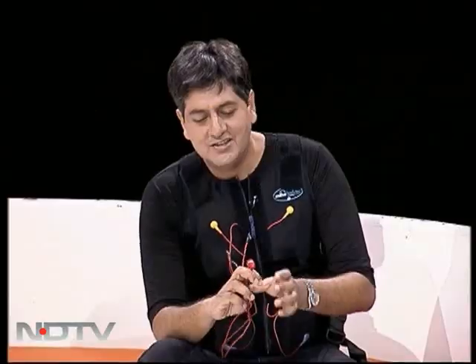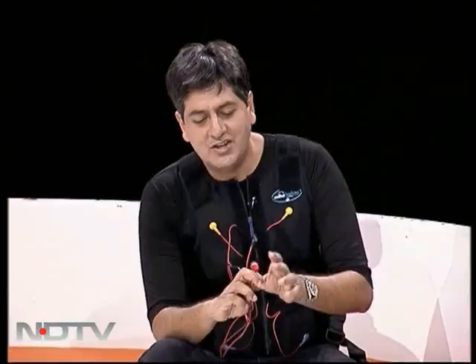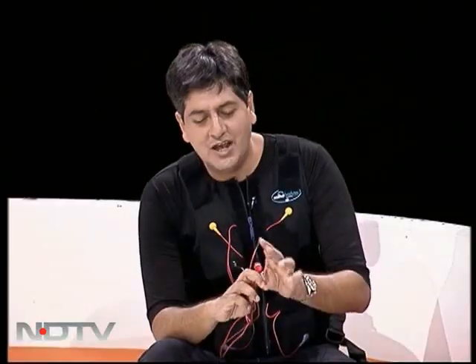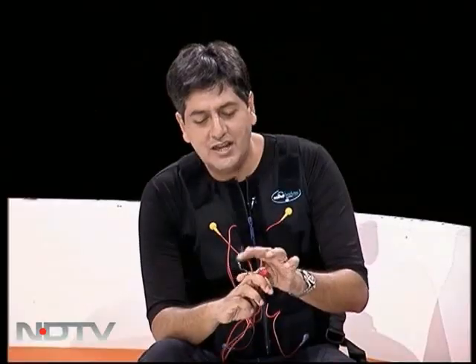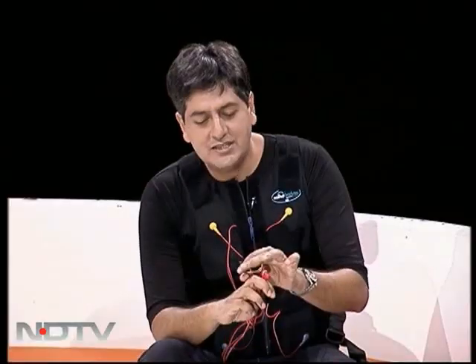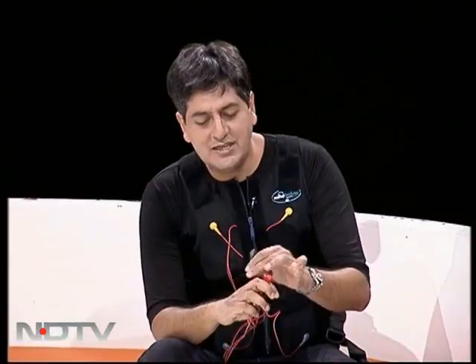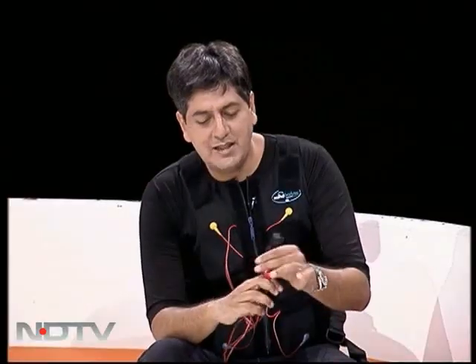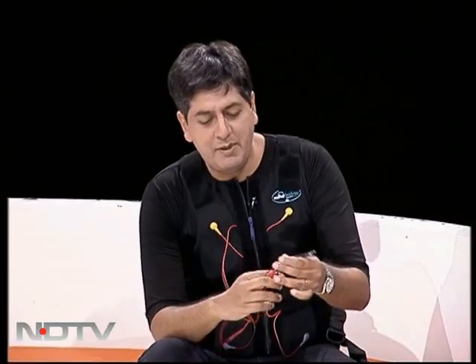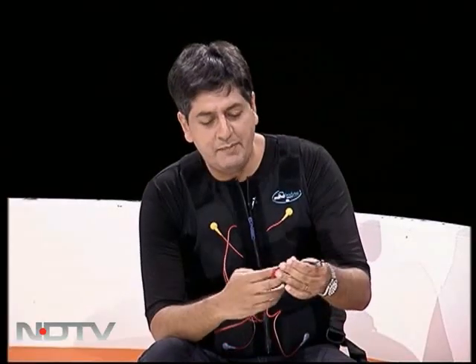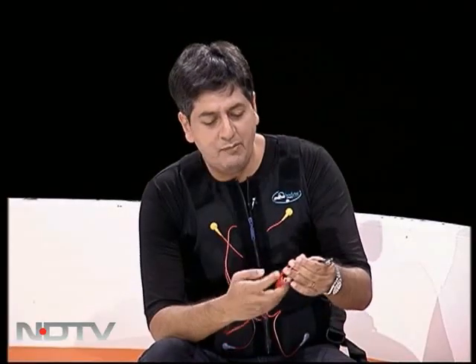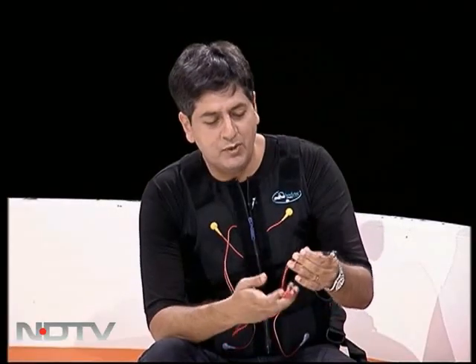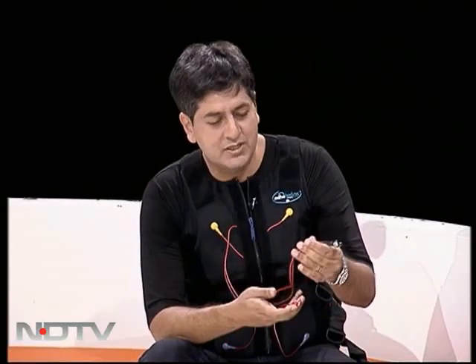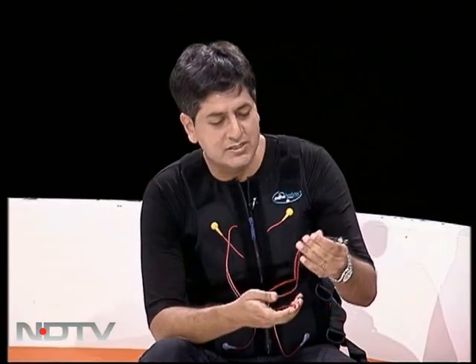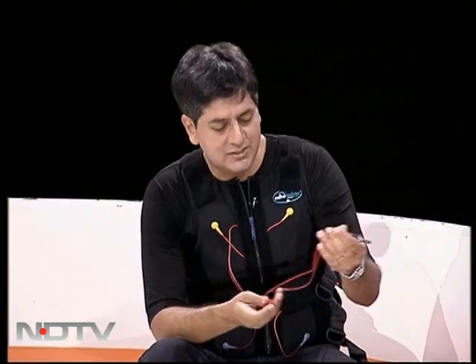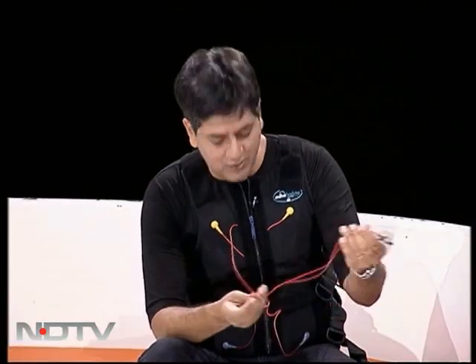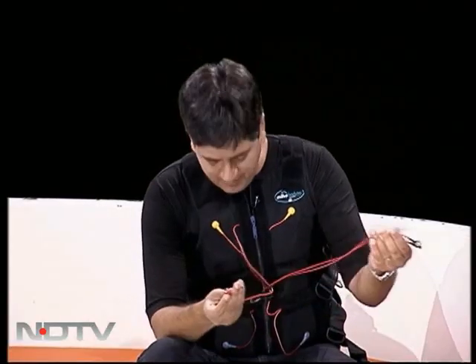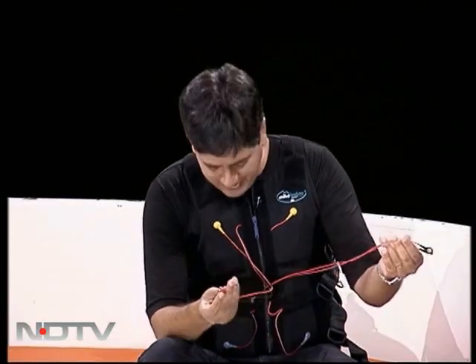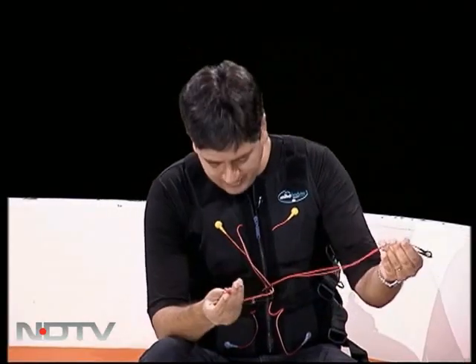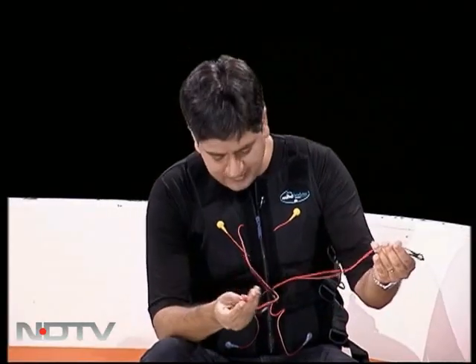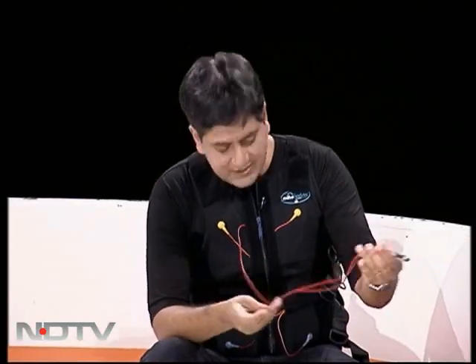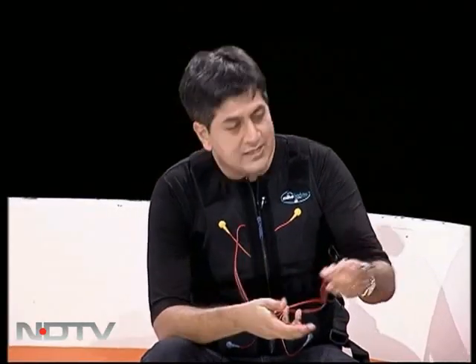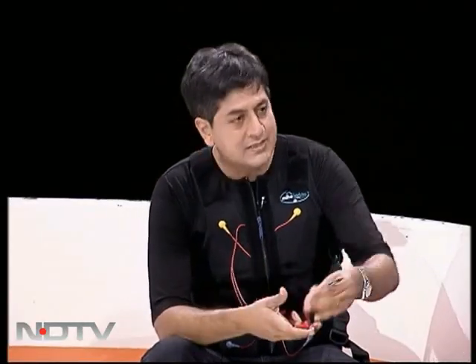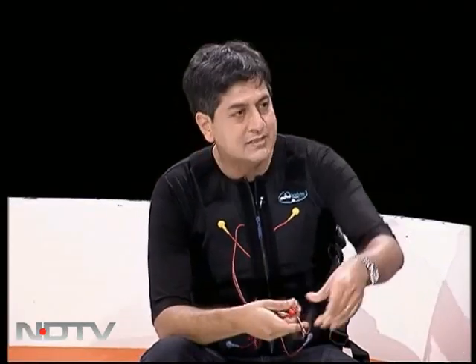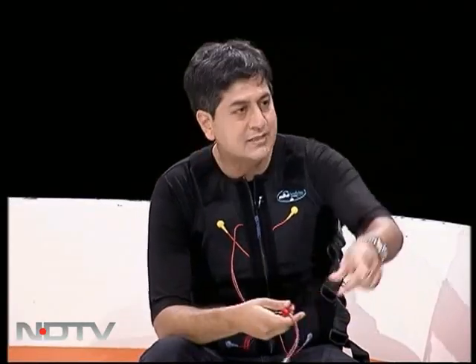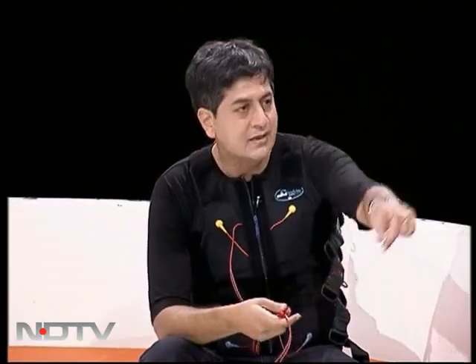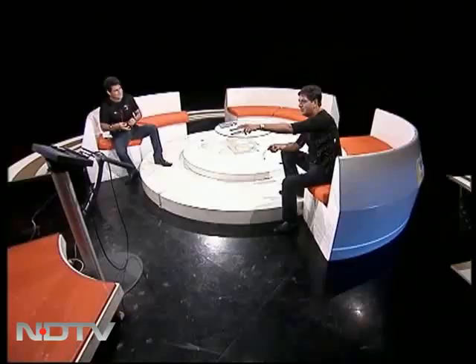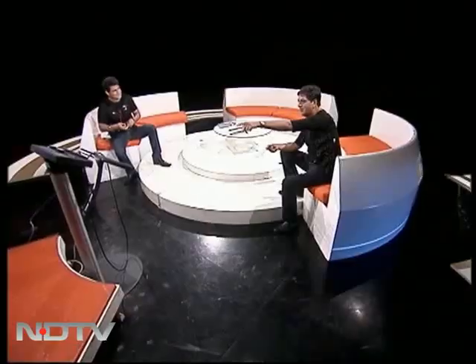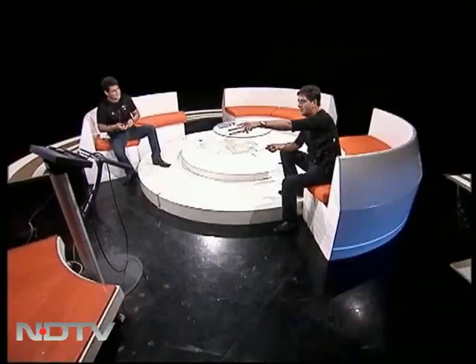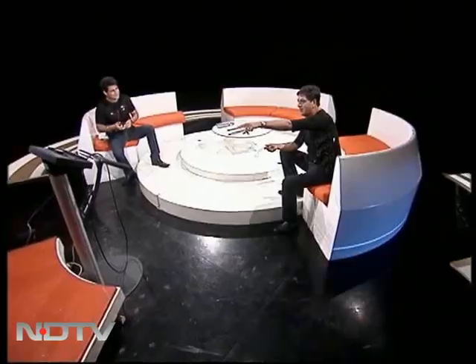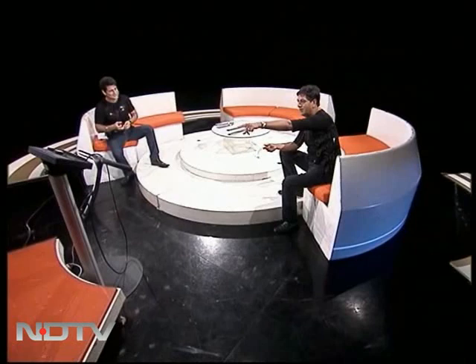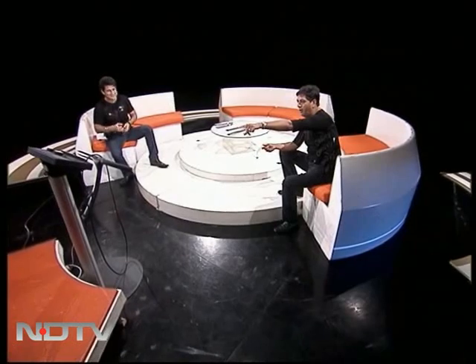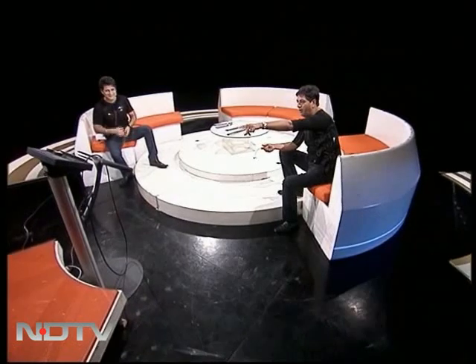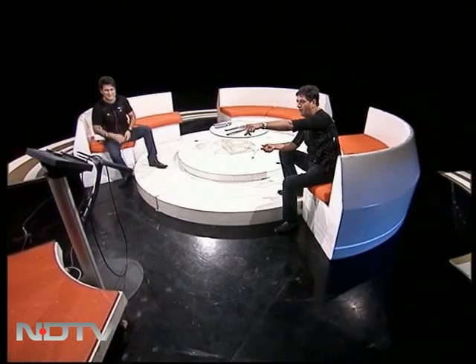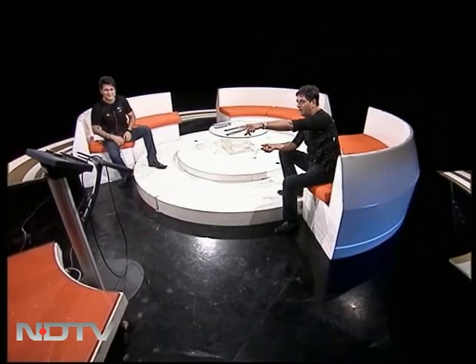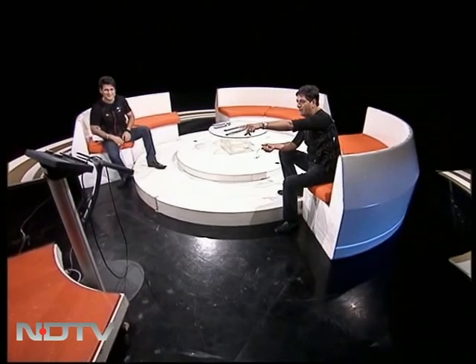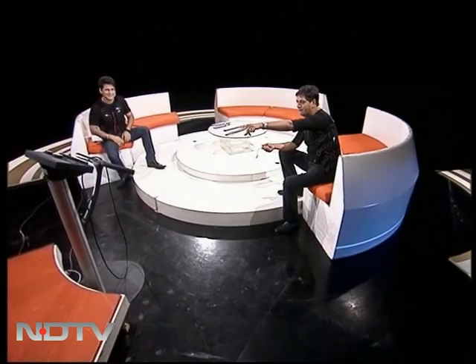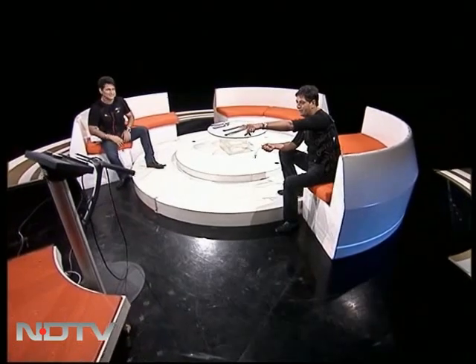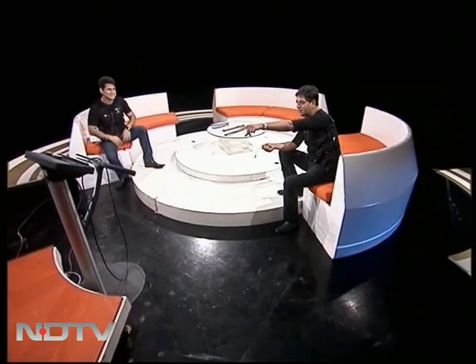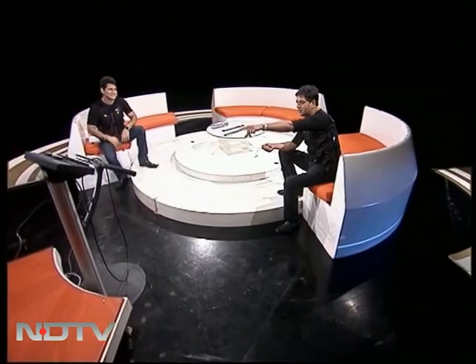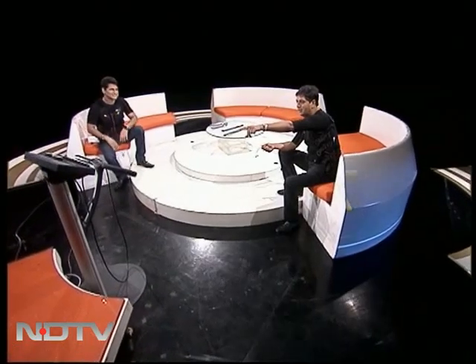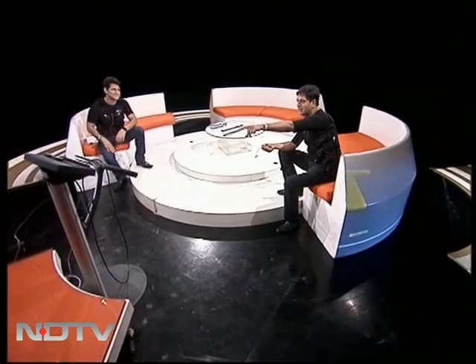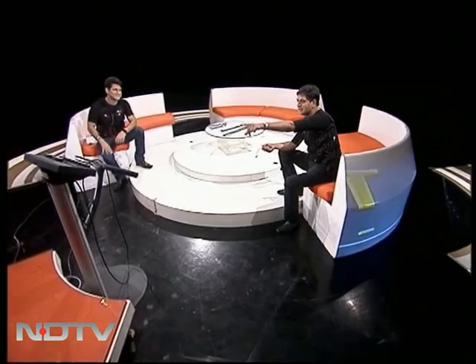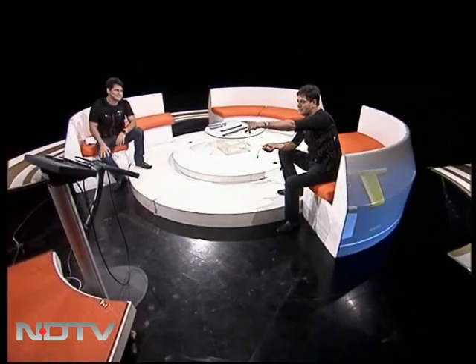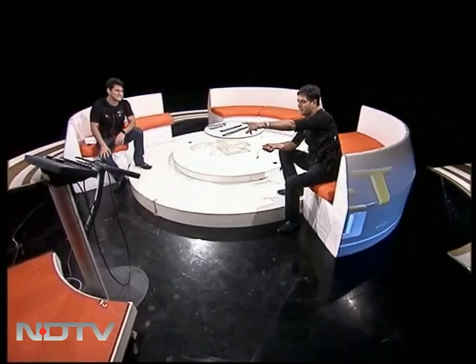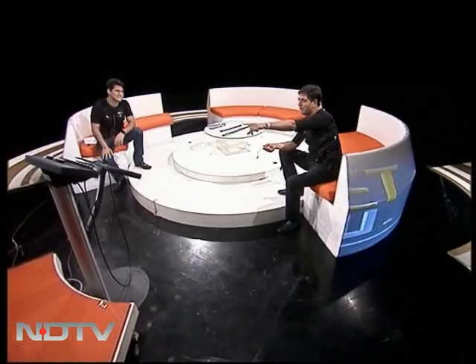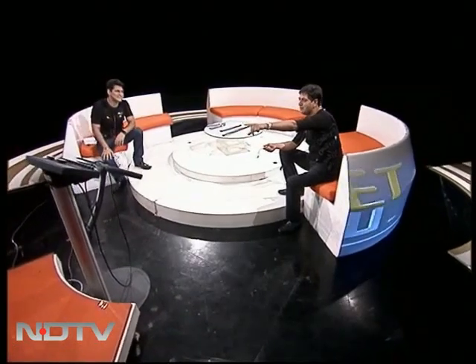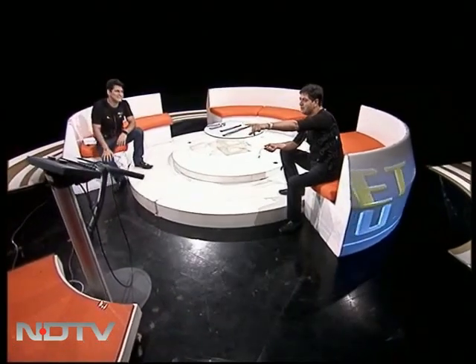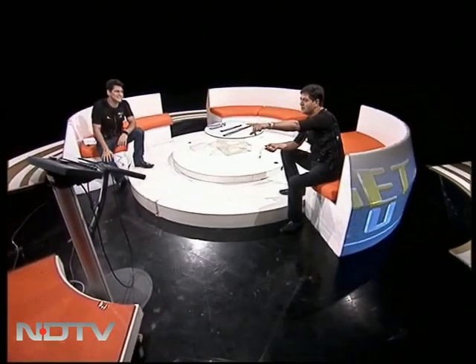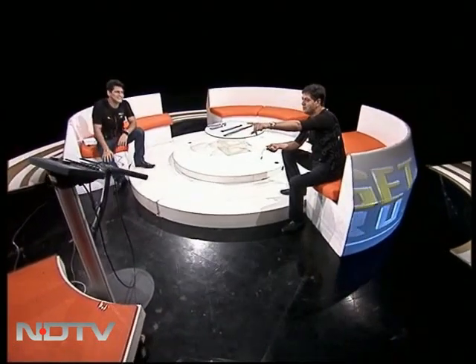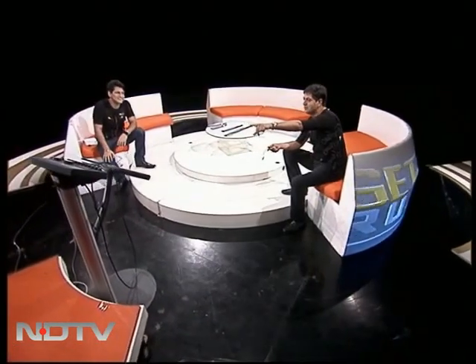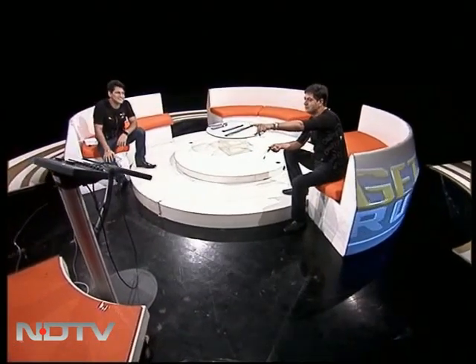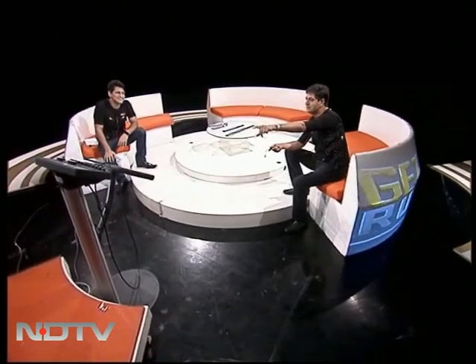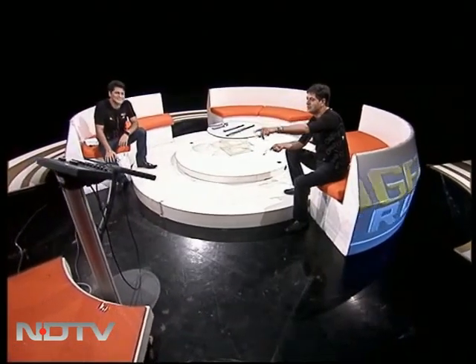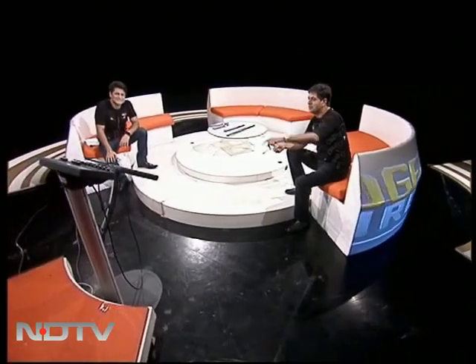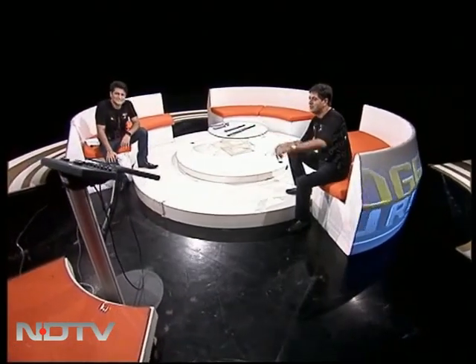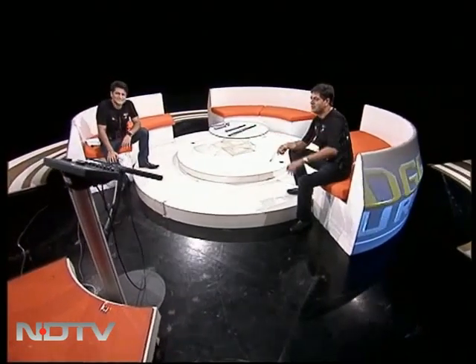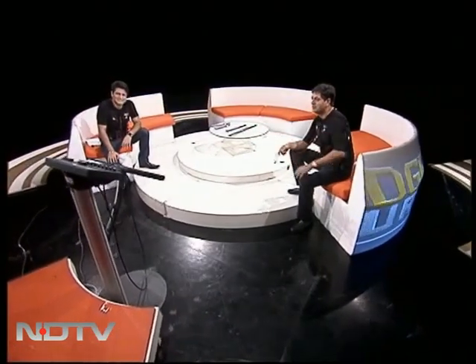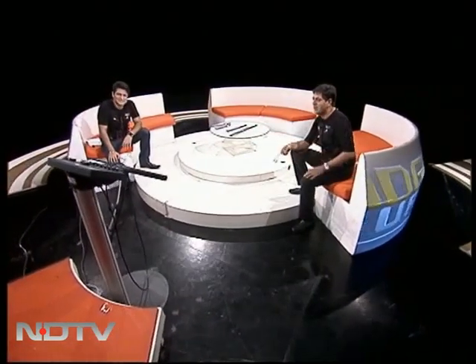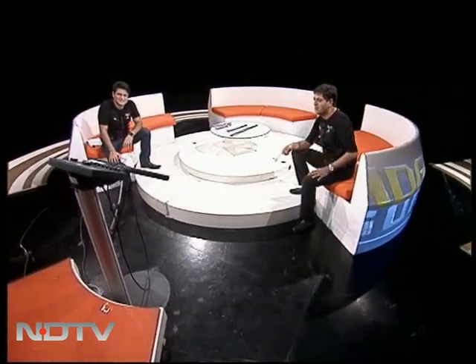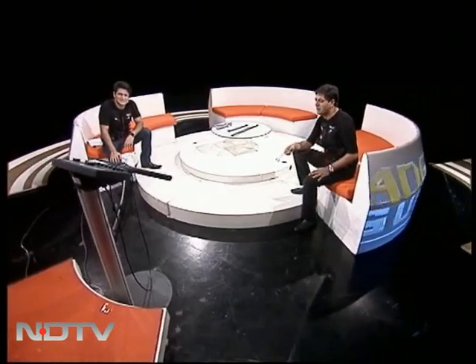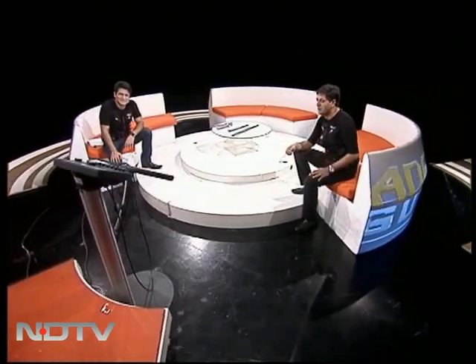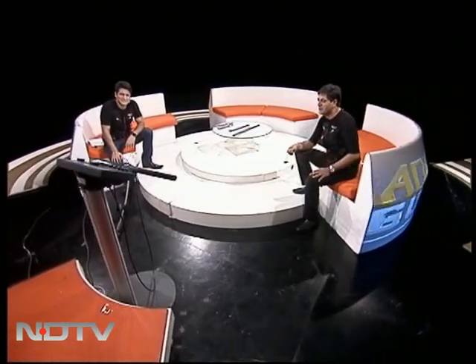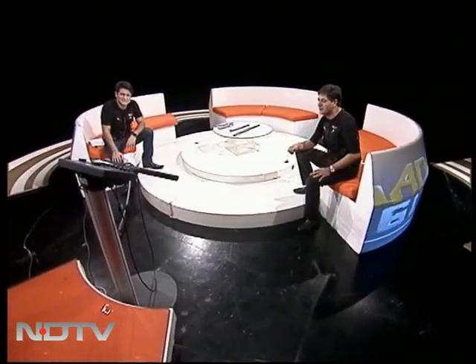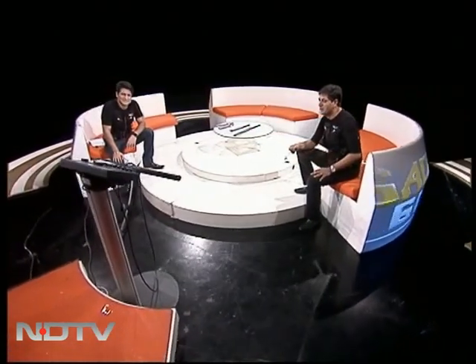So now let's tell people what this is all about. All of this eventually gets plugged into this machine — the Mihabodi Tech.